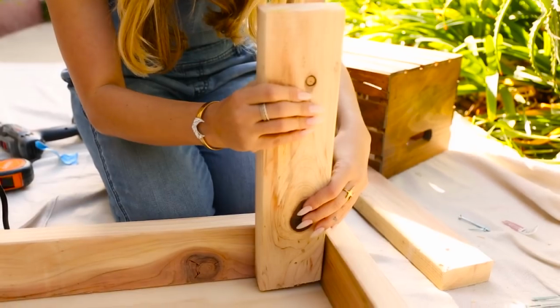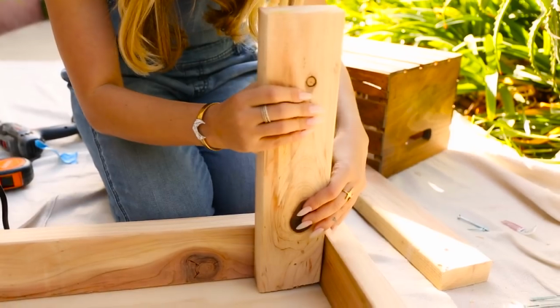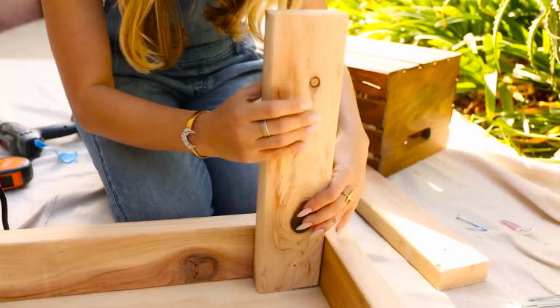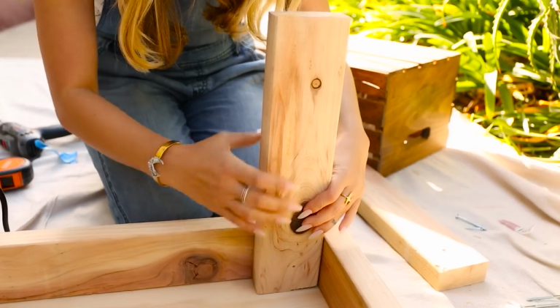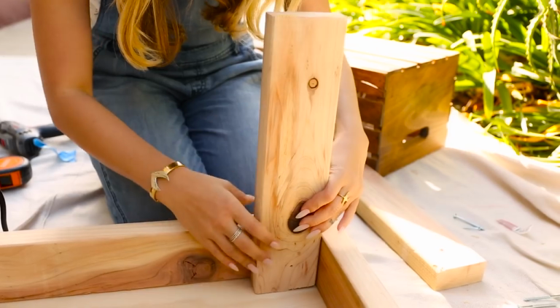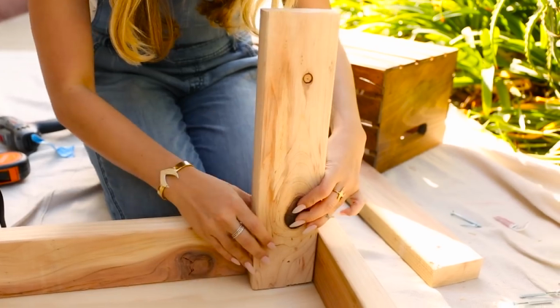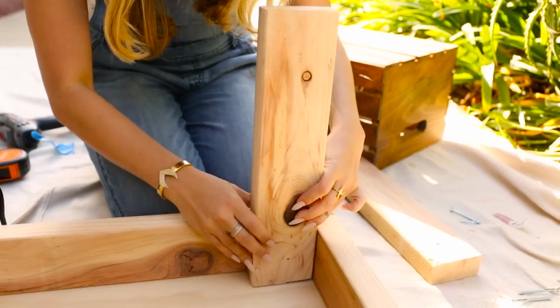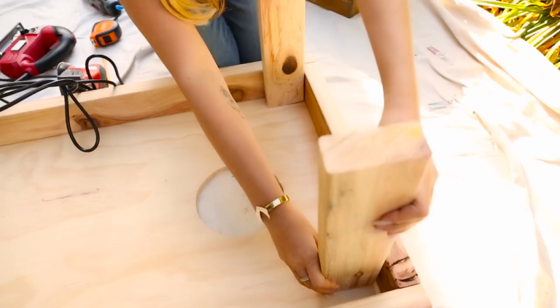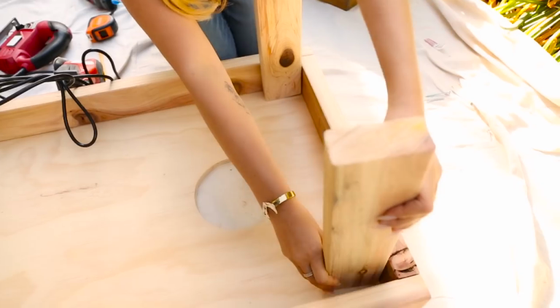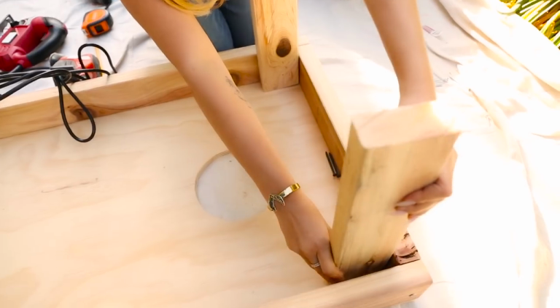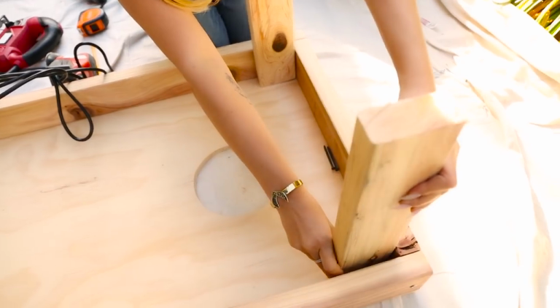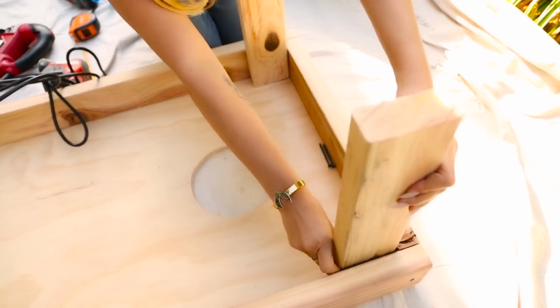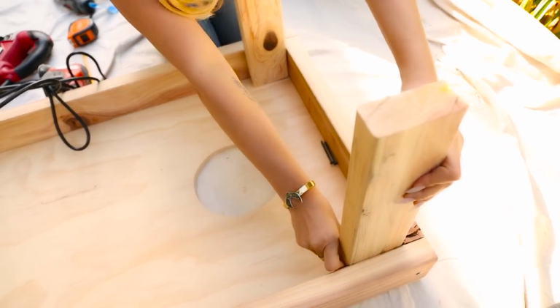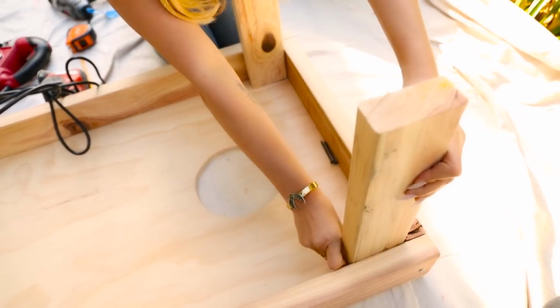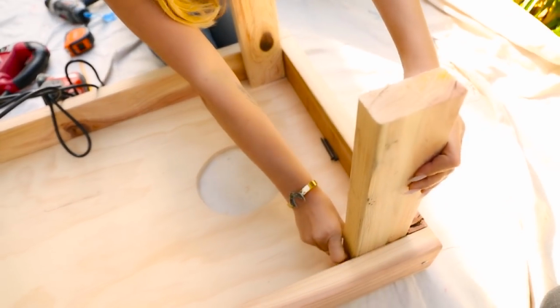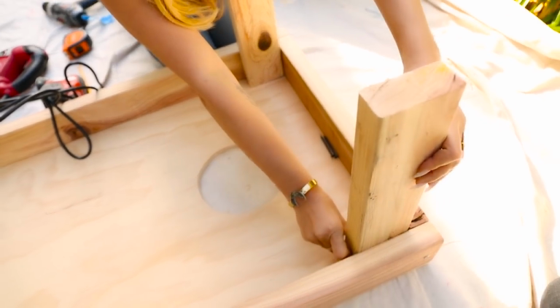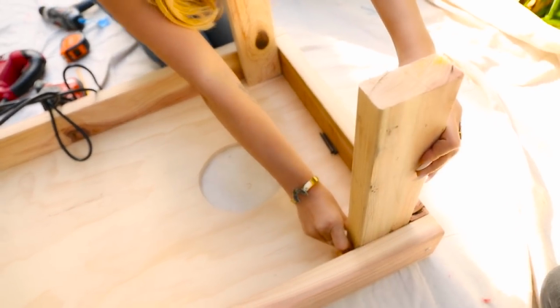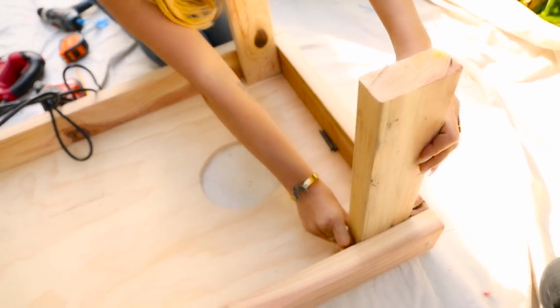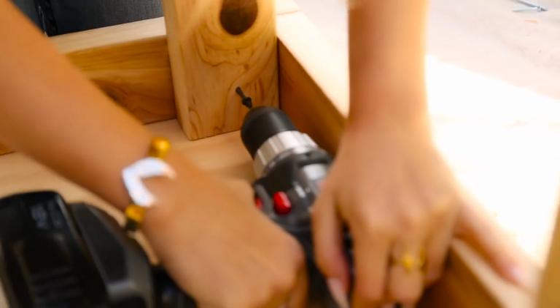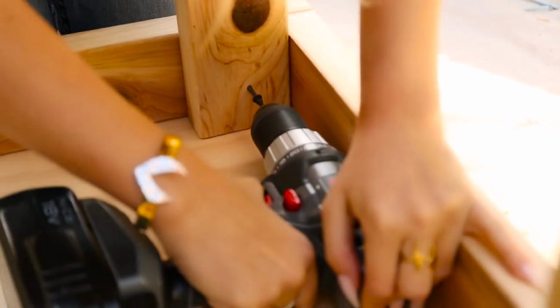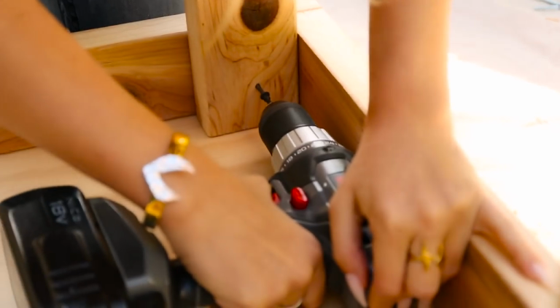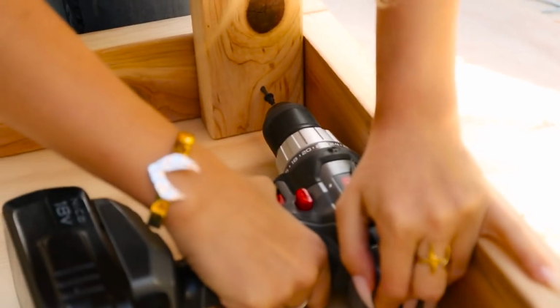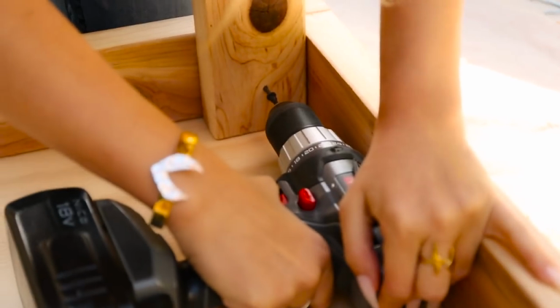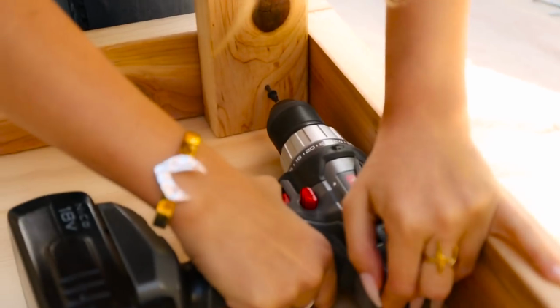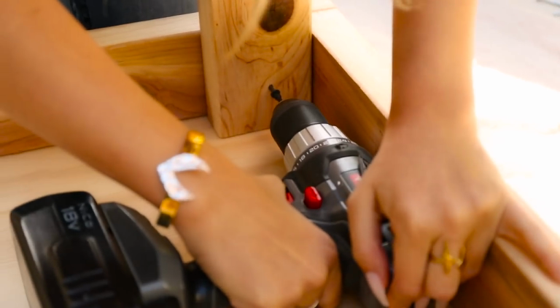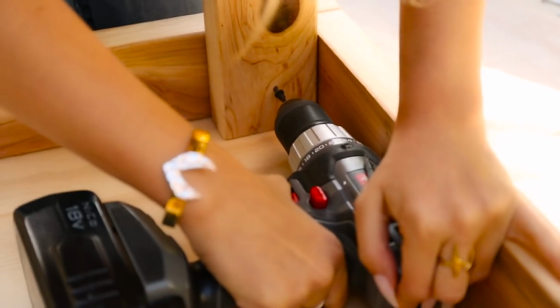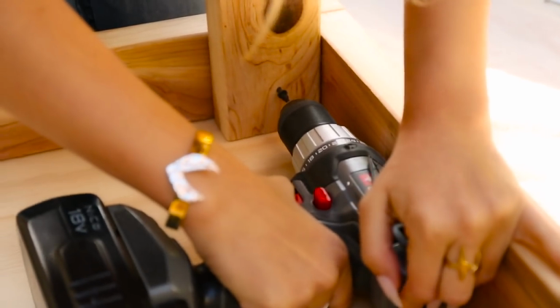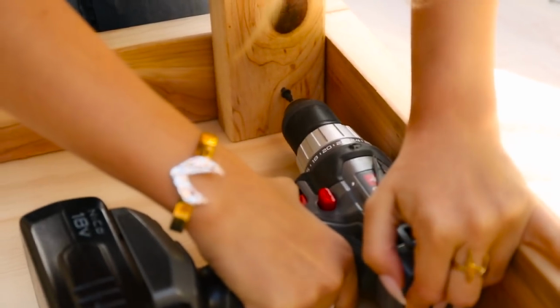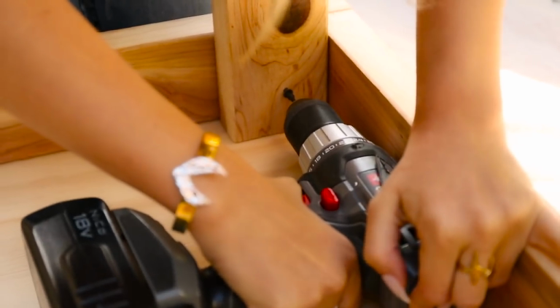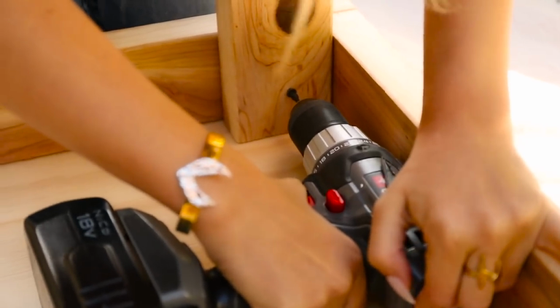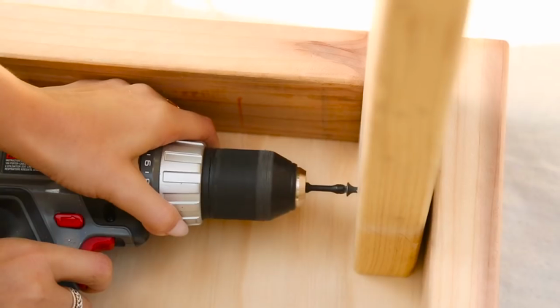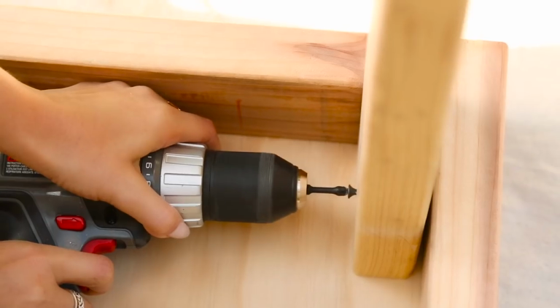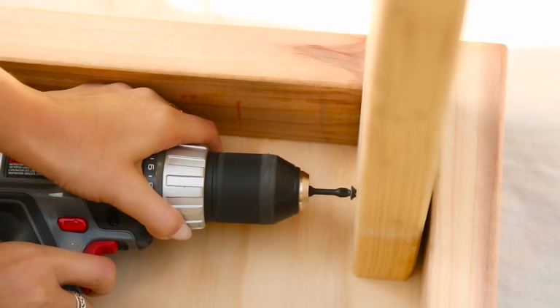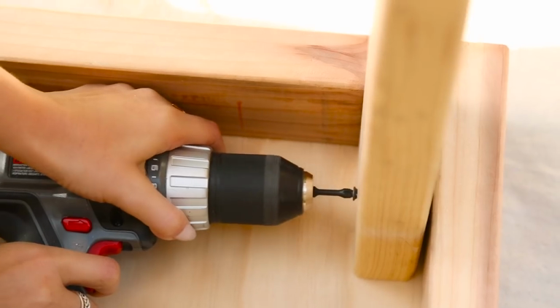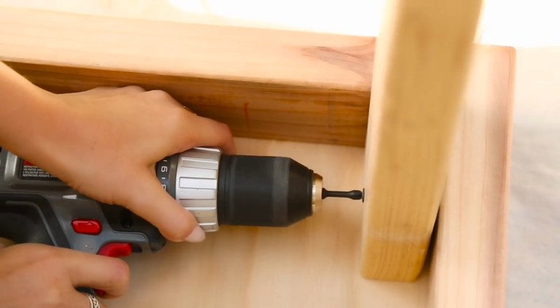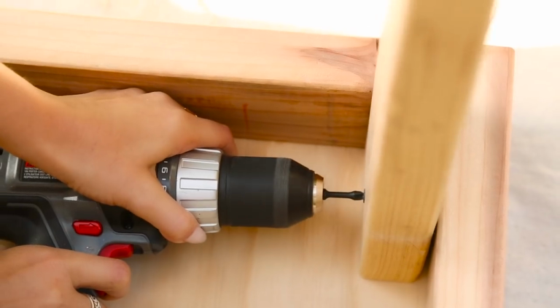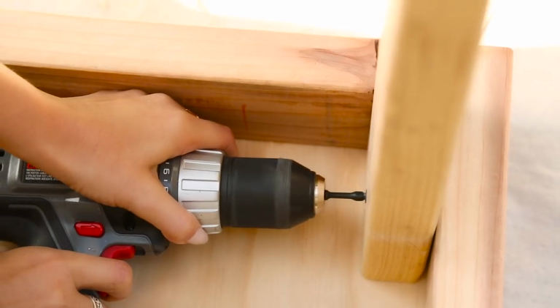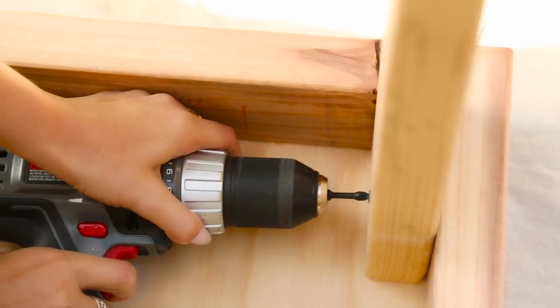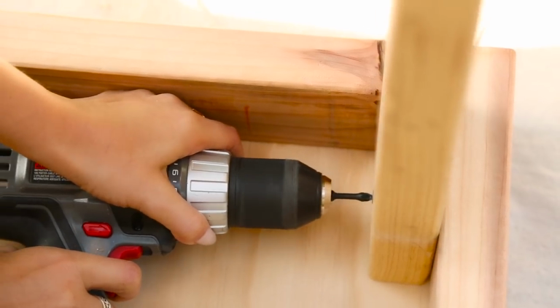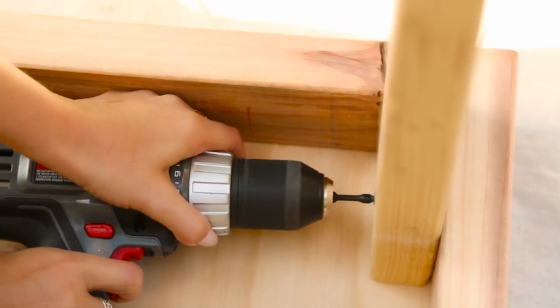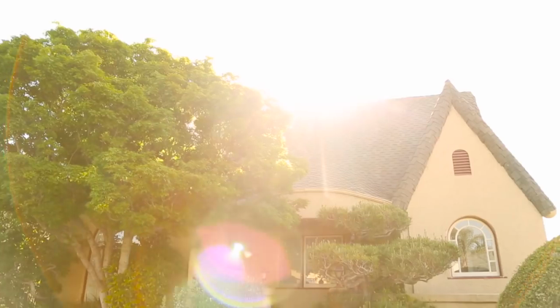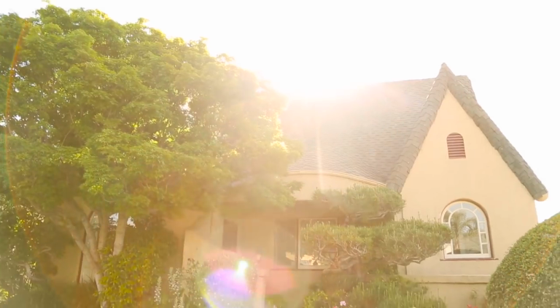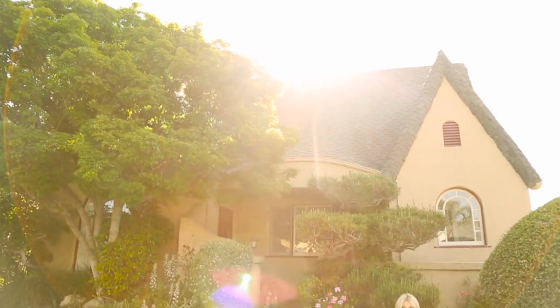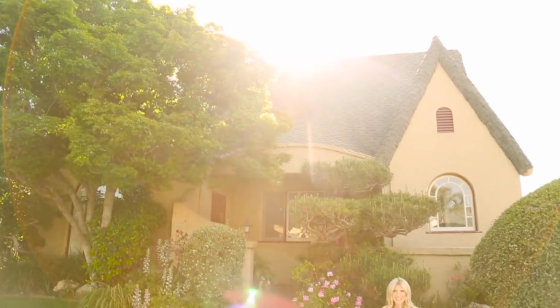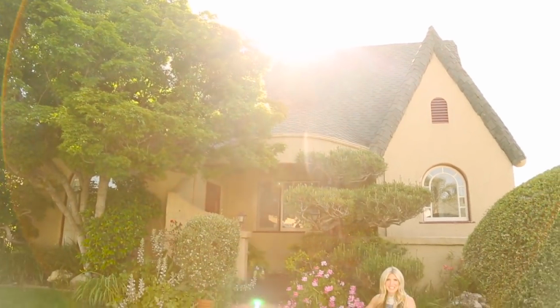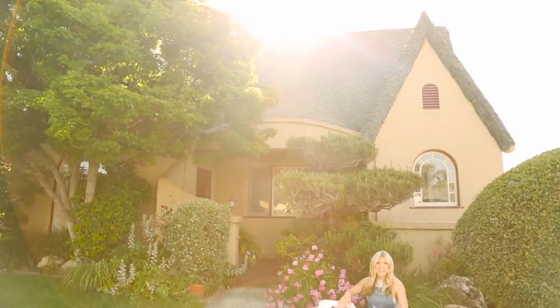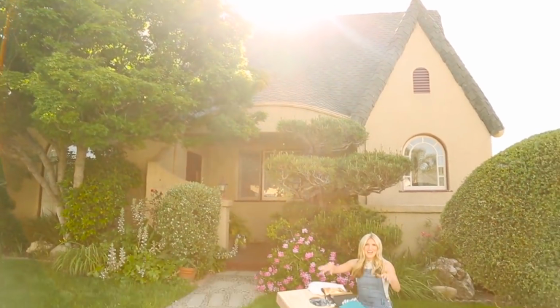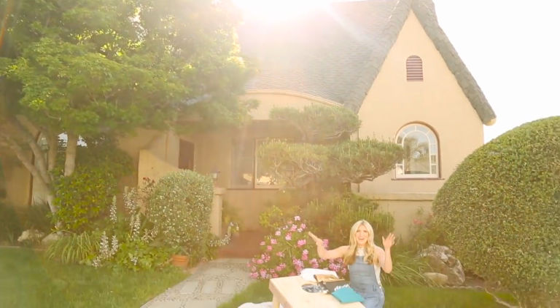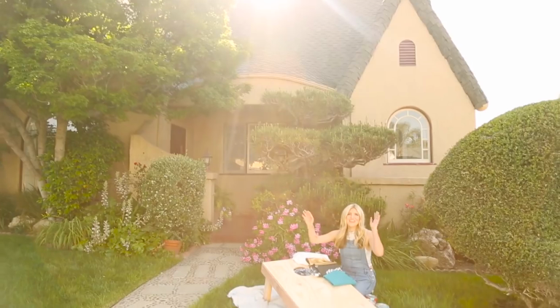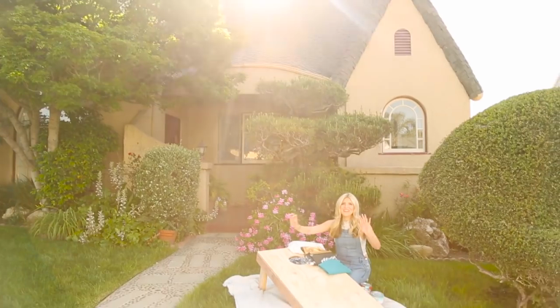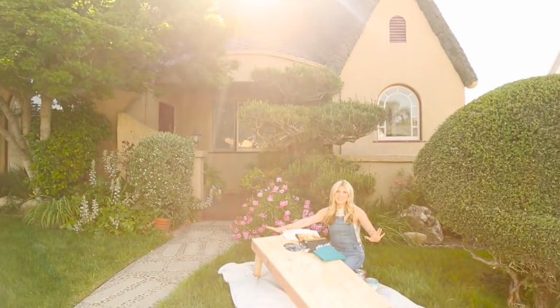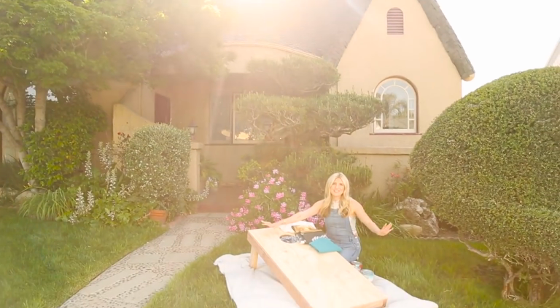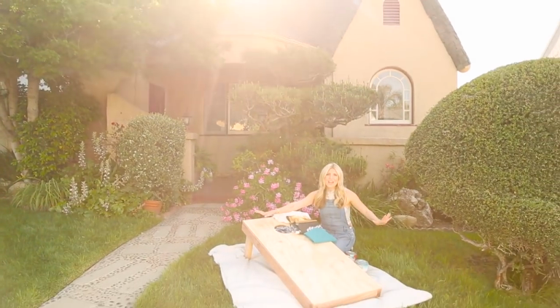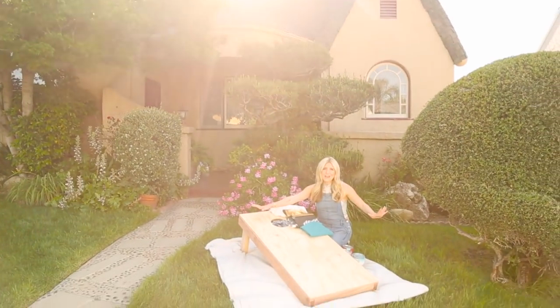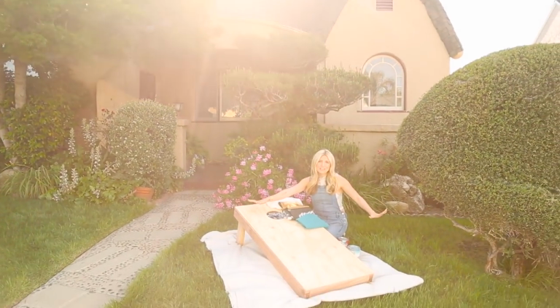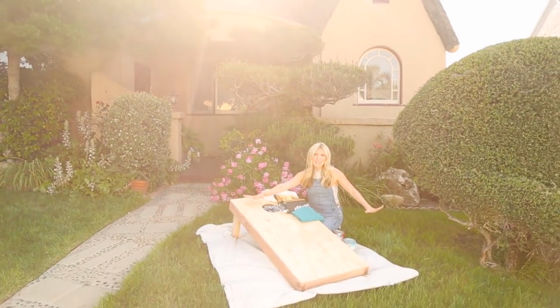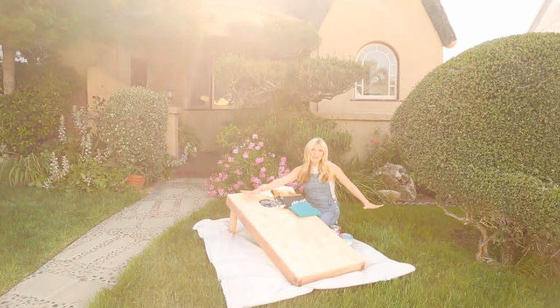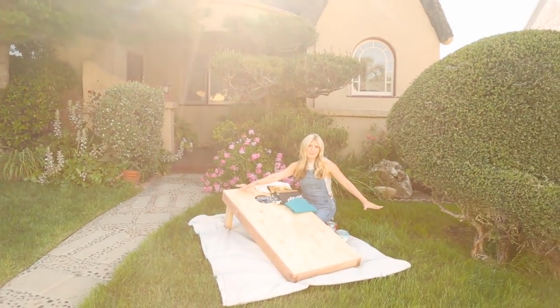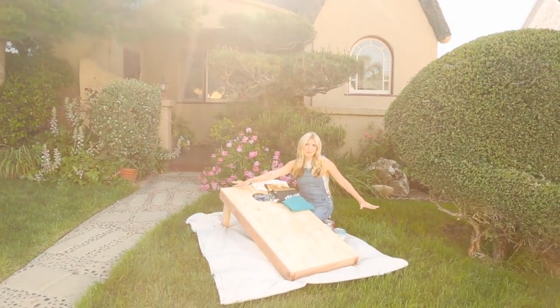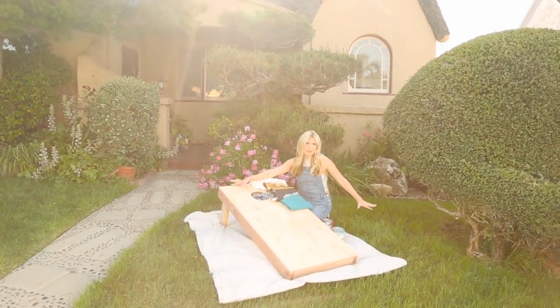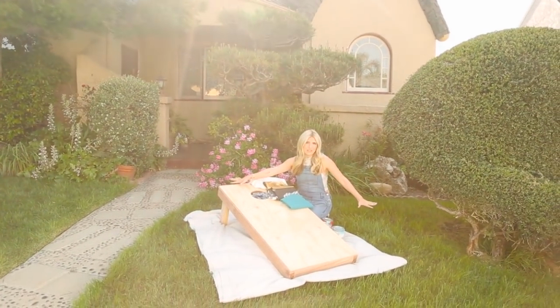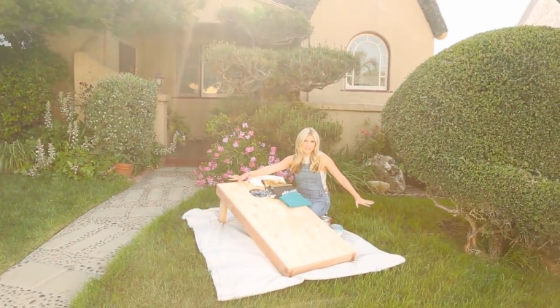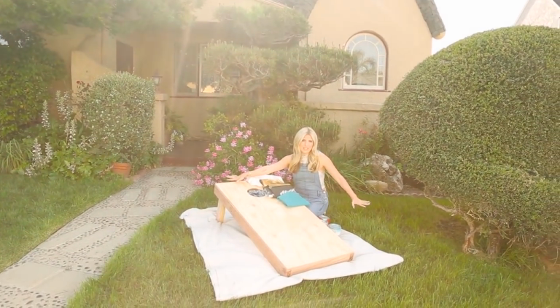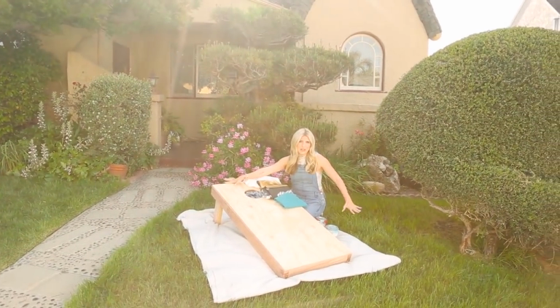I'm just going to smooth out the edges of the entire piece using an electric sander. Then attach your legs — they're going to go on one side to prop it up at an angle.